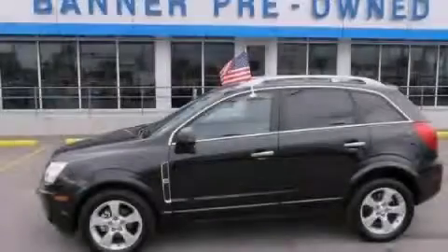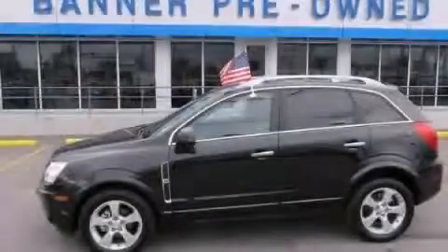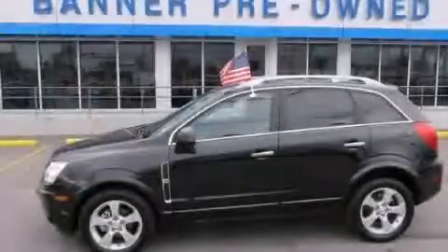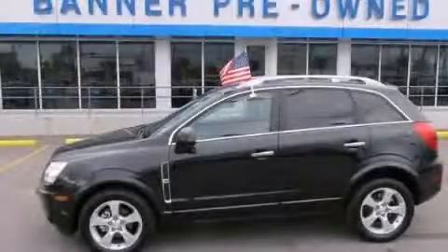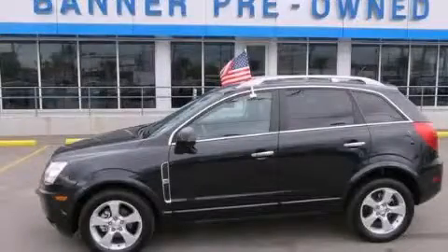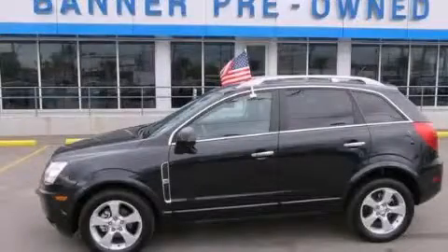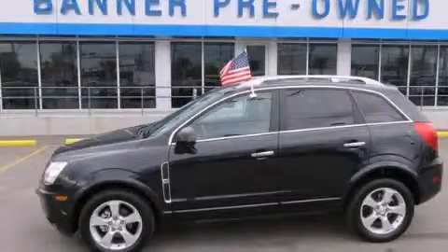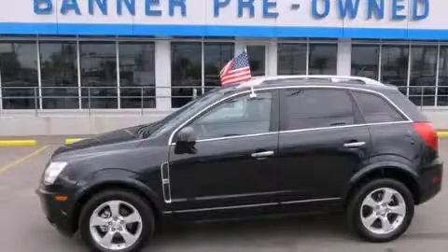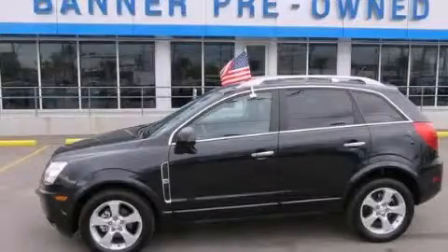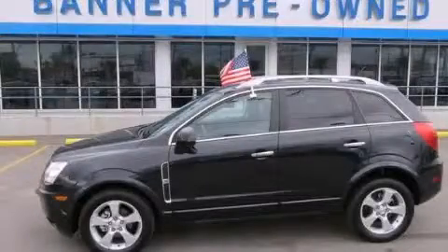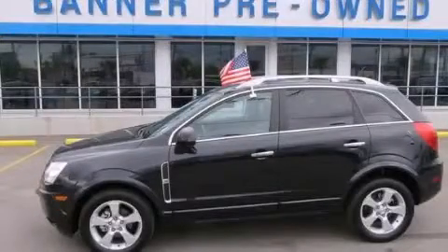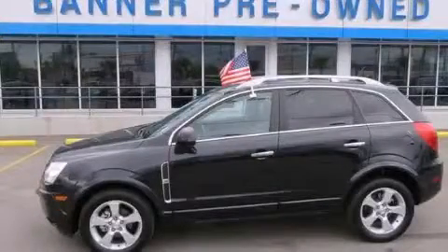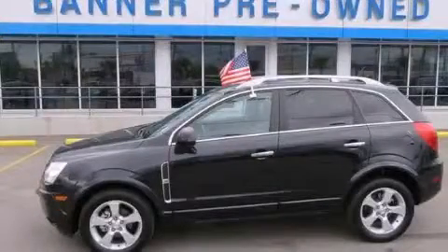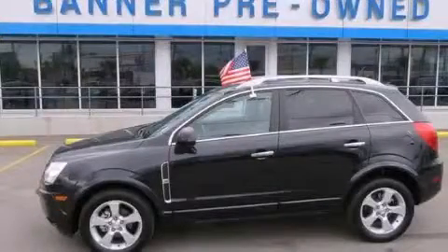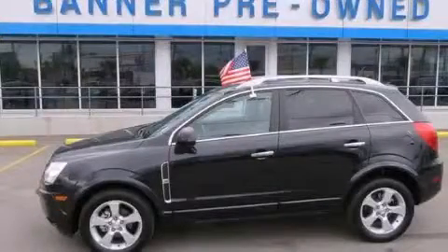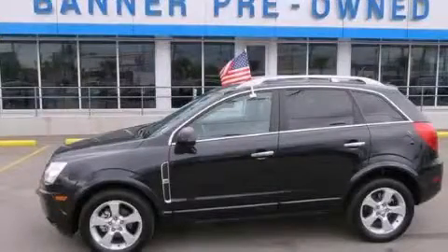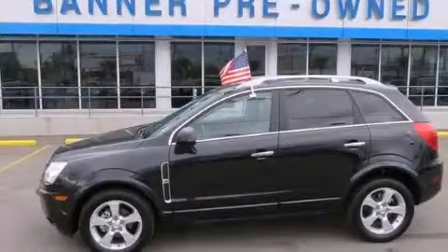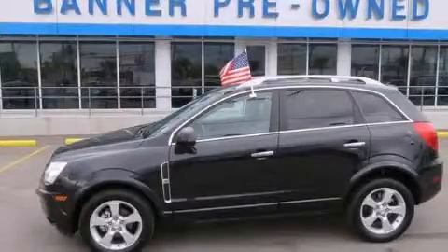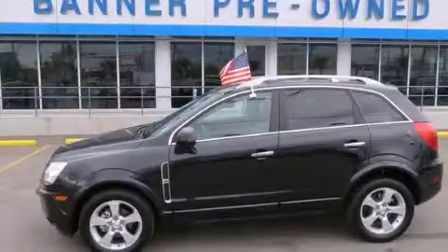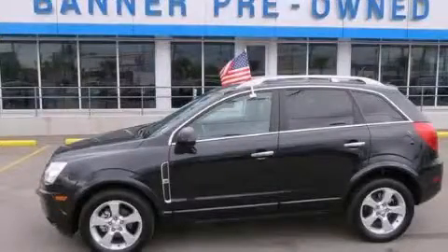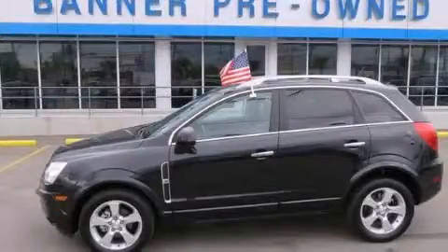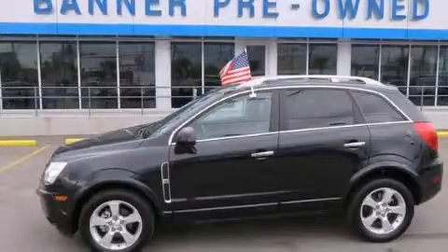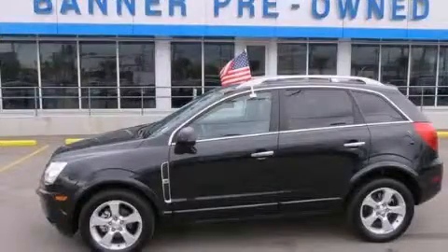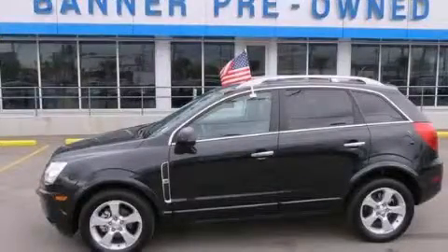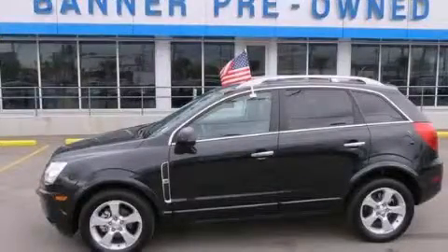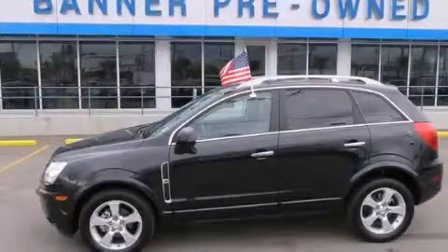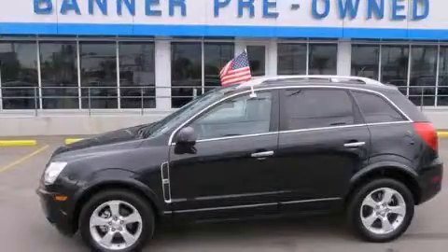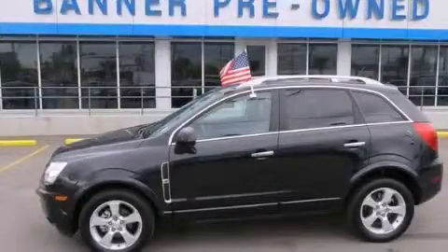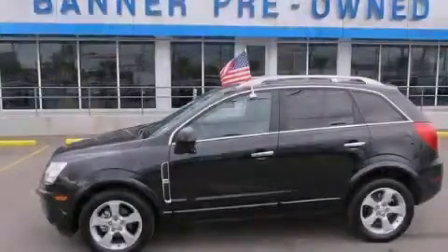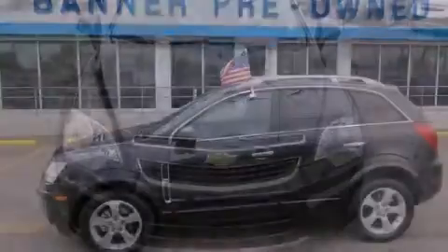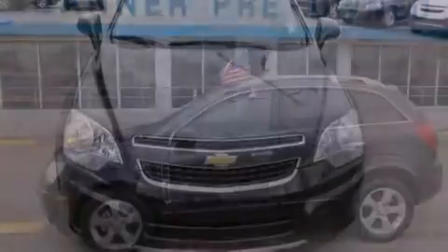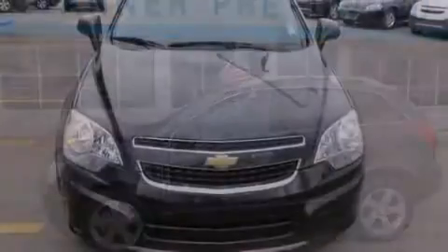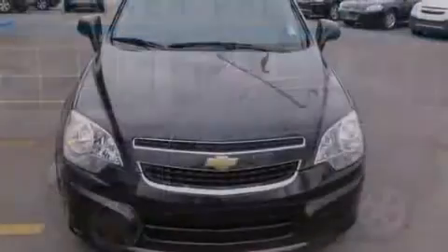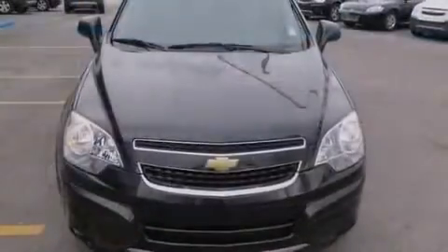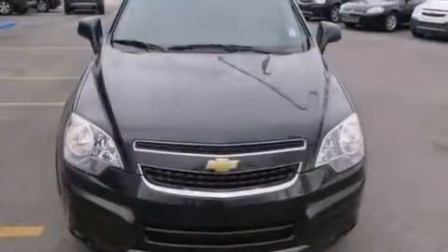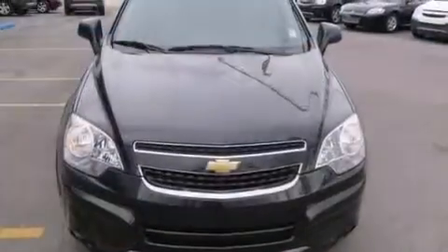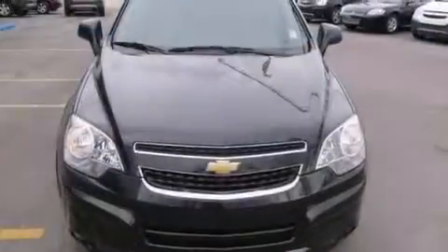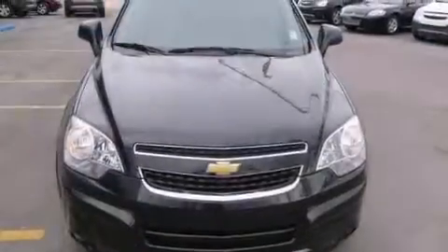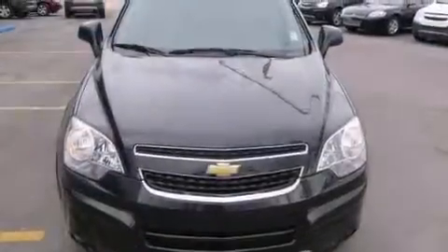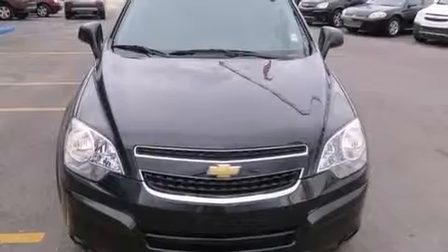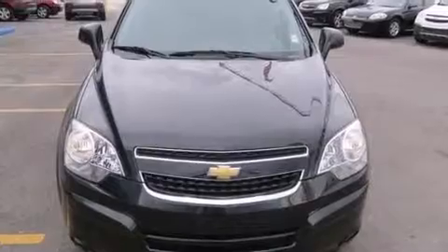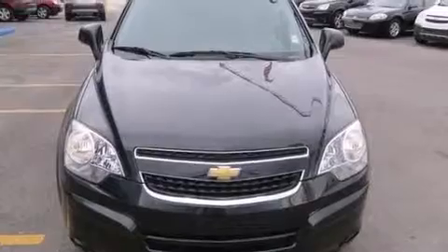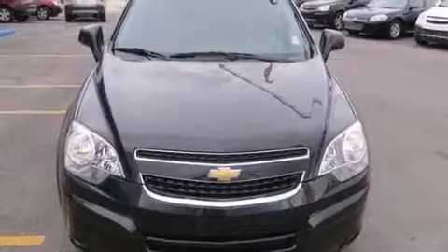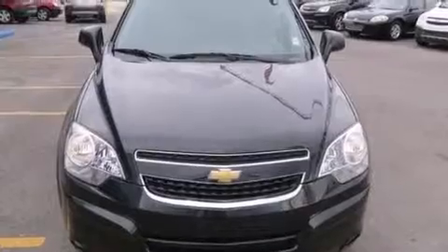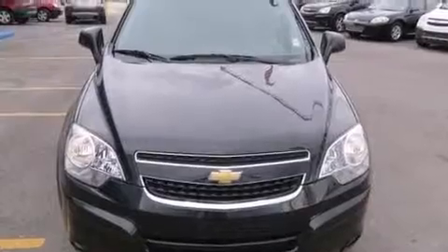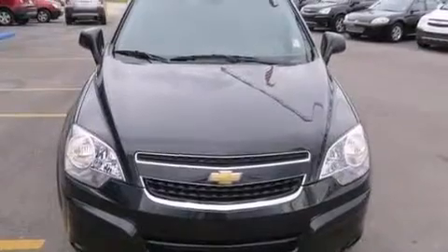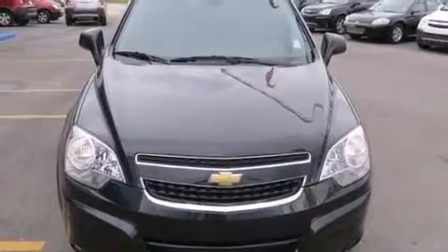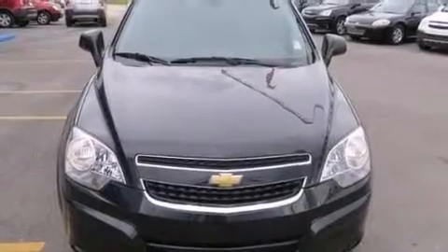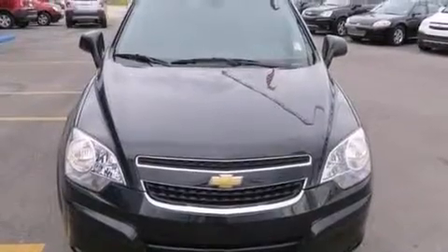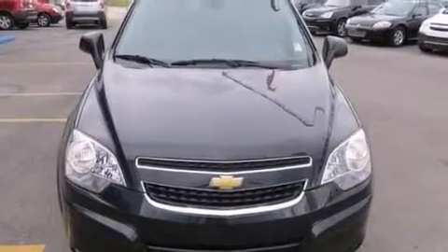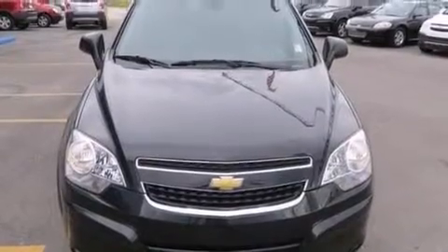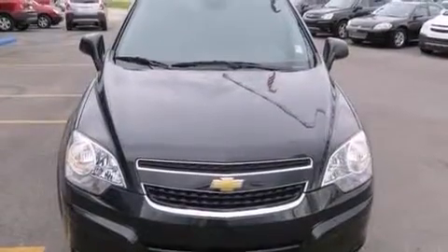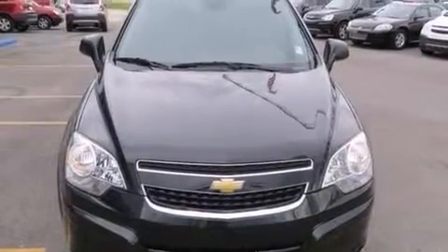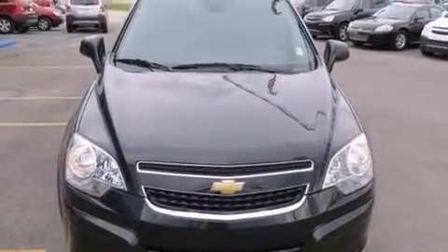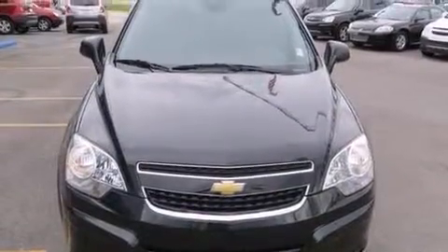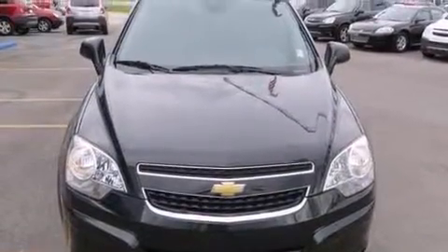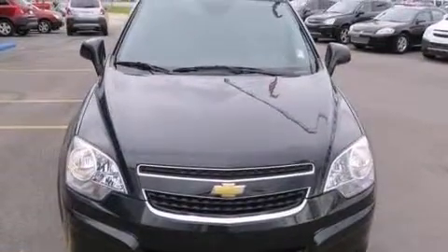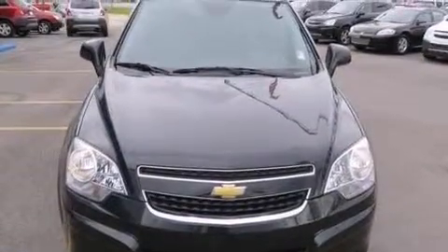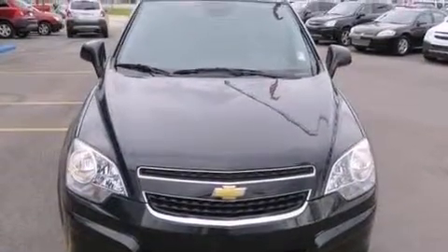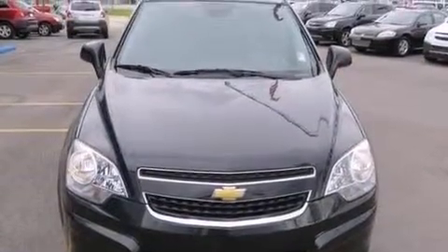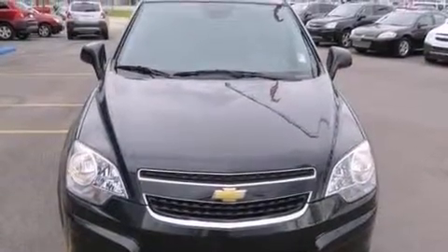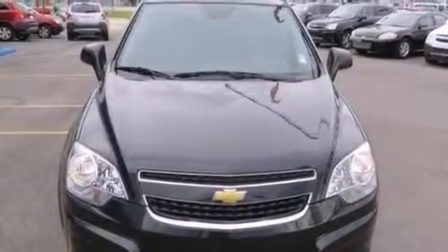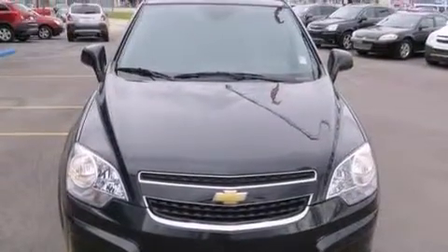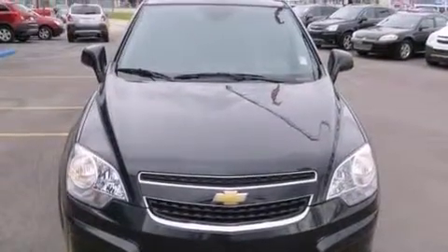This is a 2013 Chevrolet Captiva. It features a four-cylinder engine and an automatic transmission.